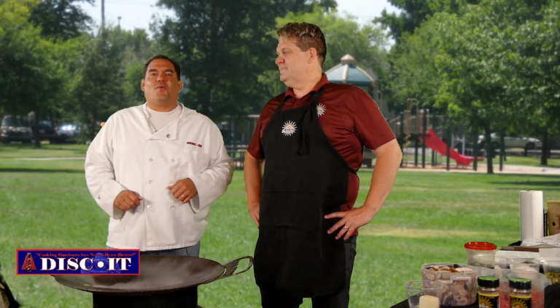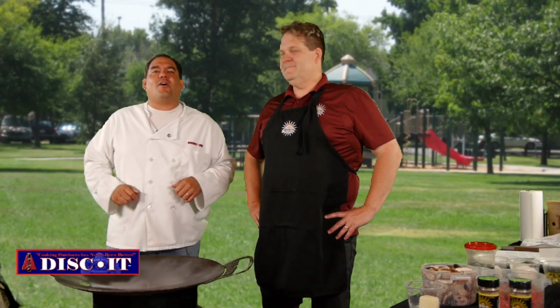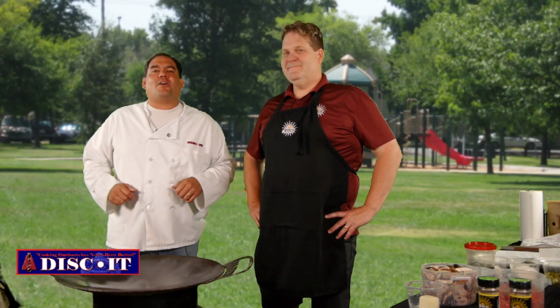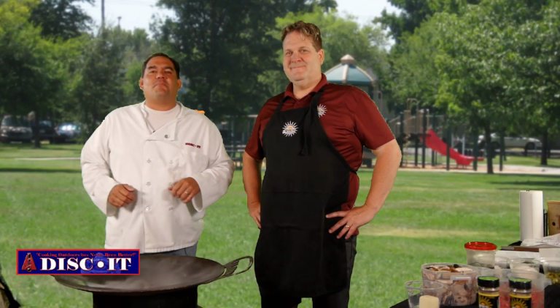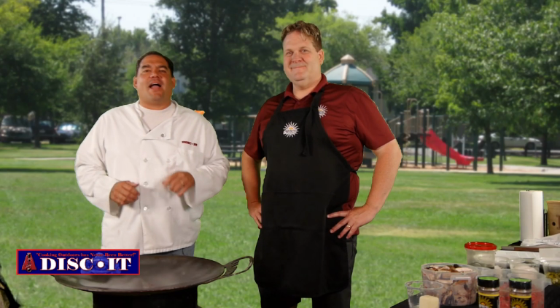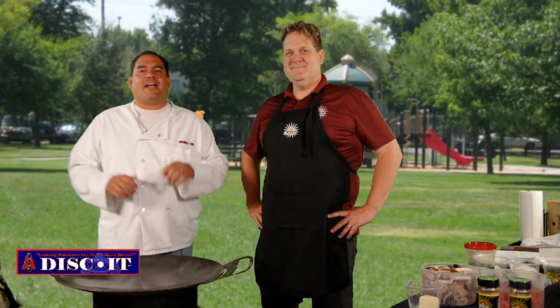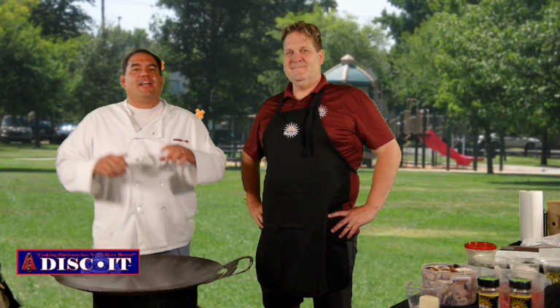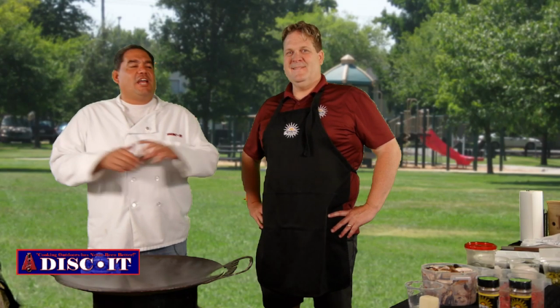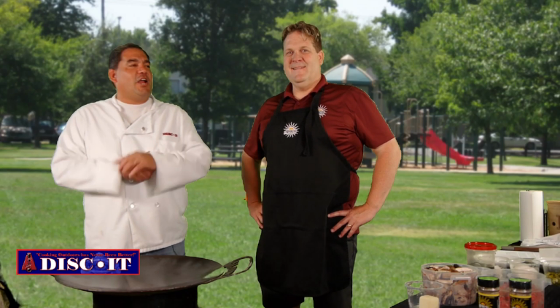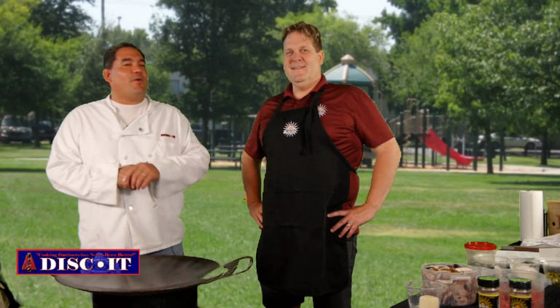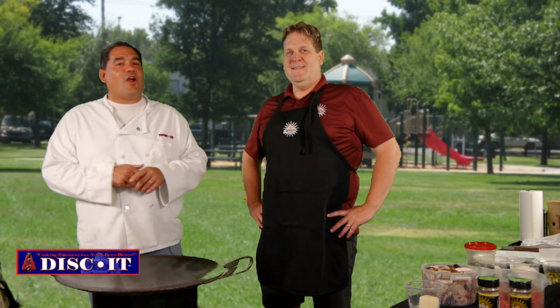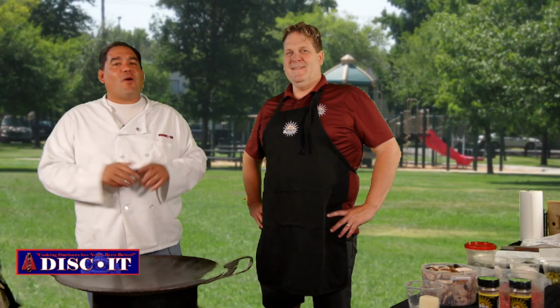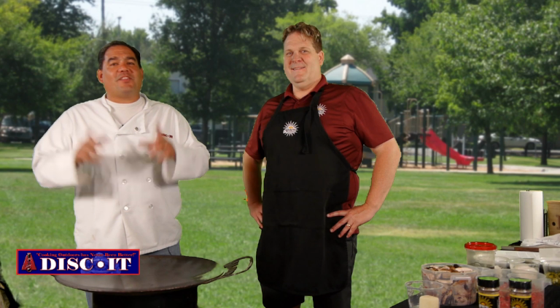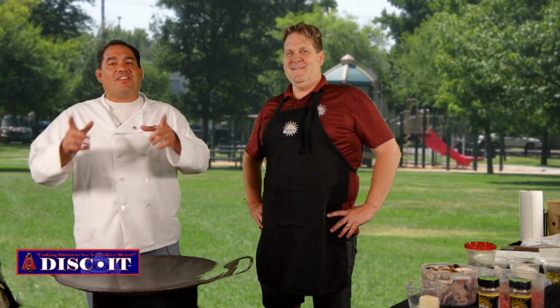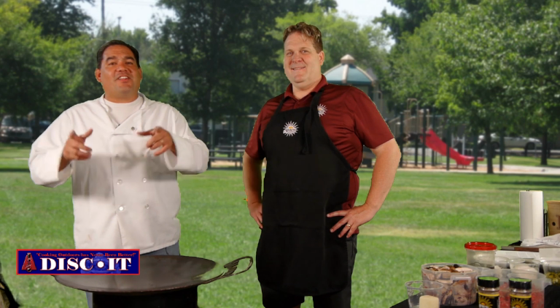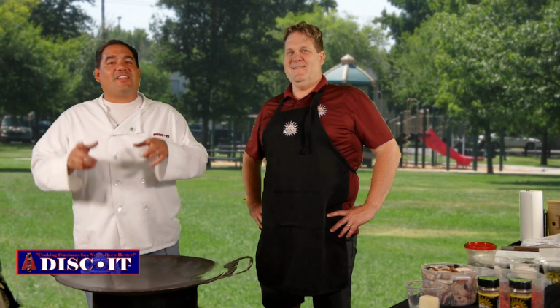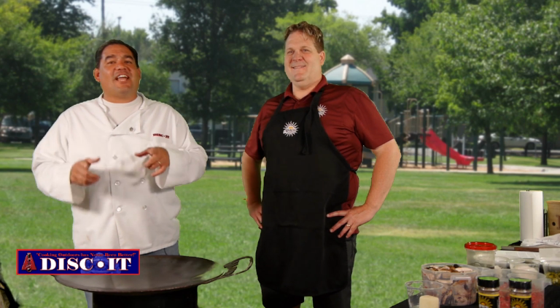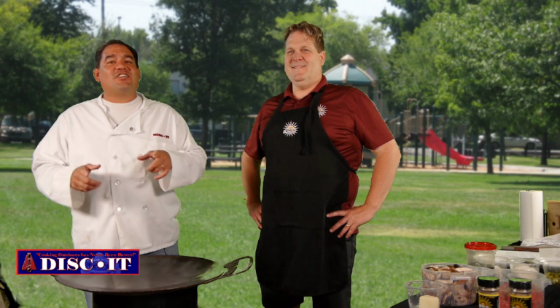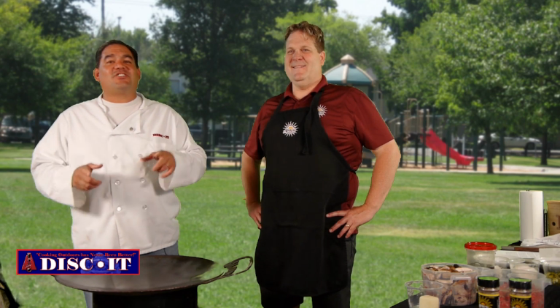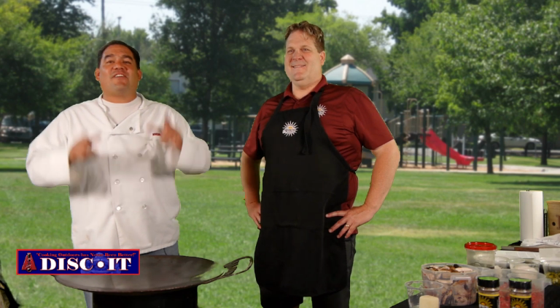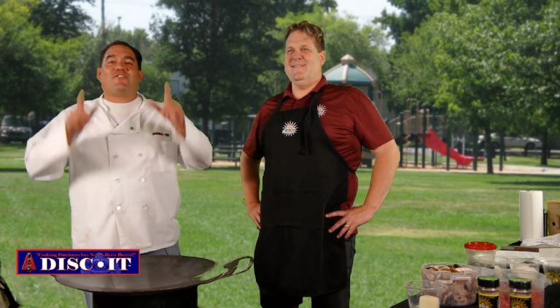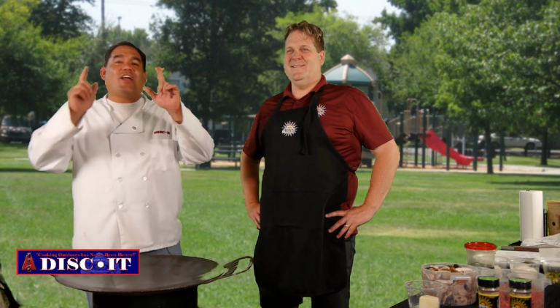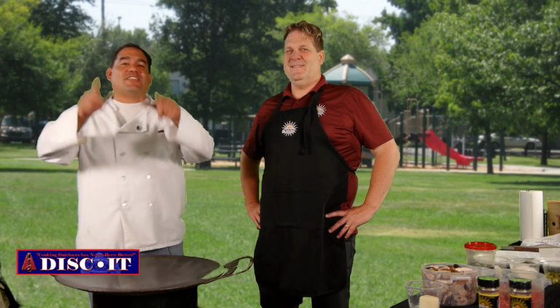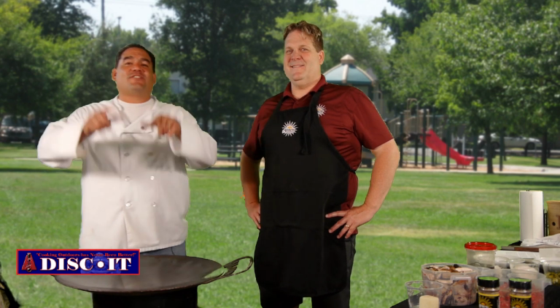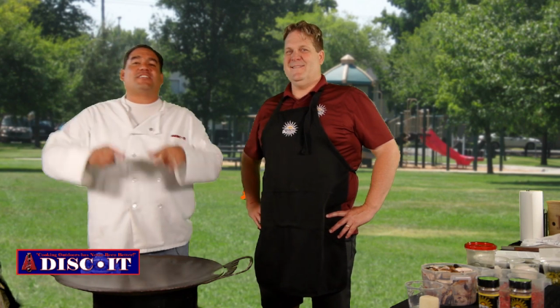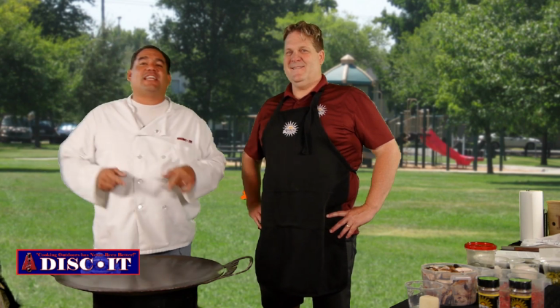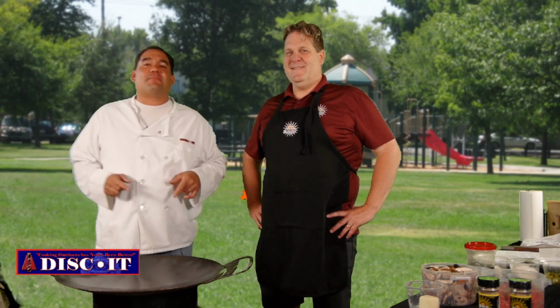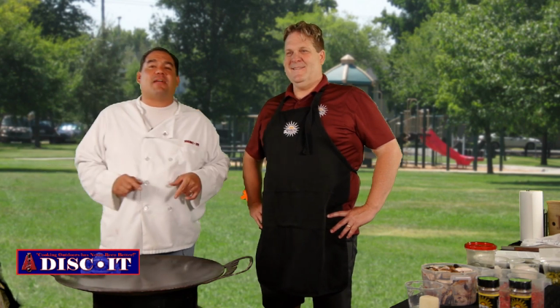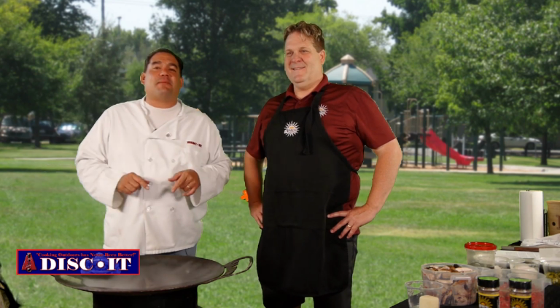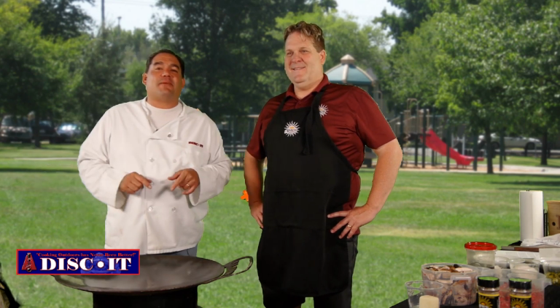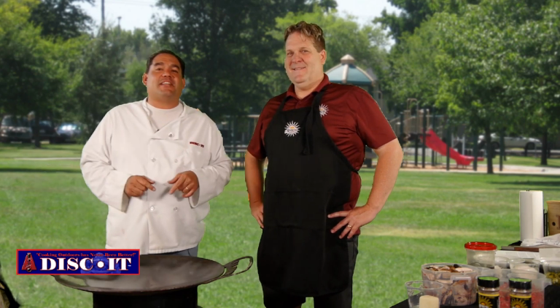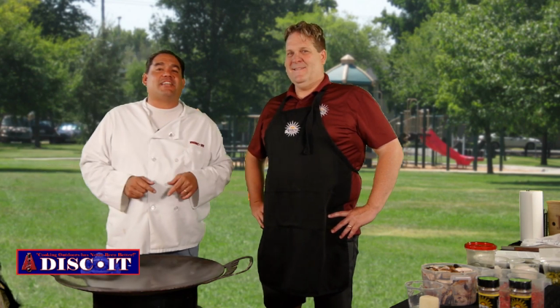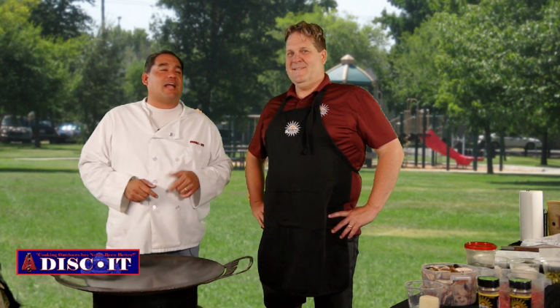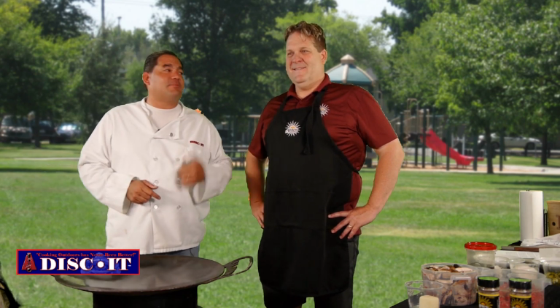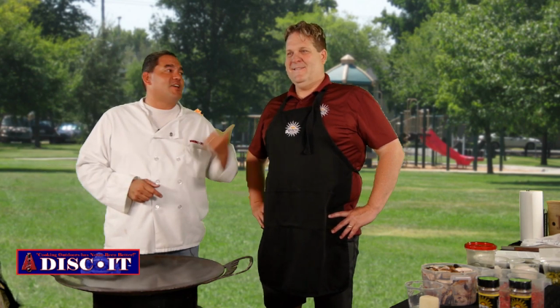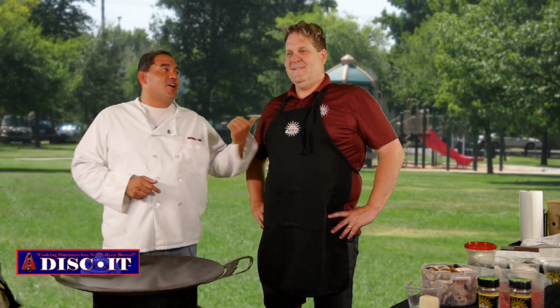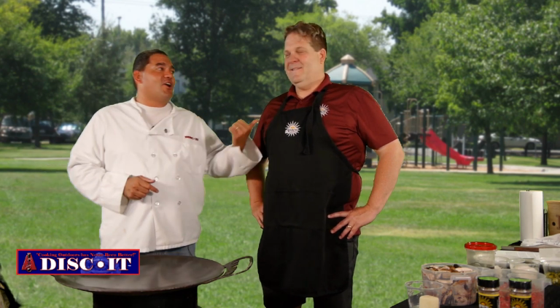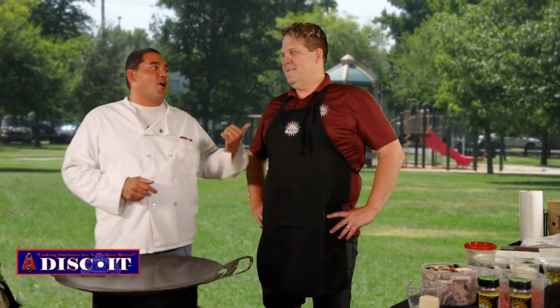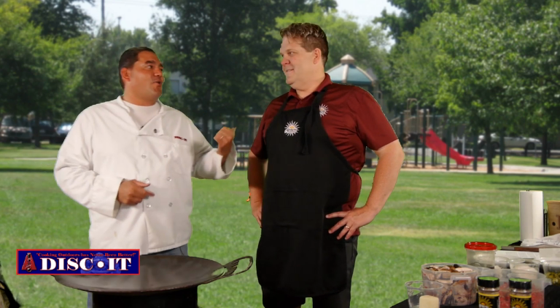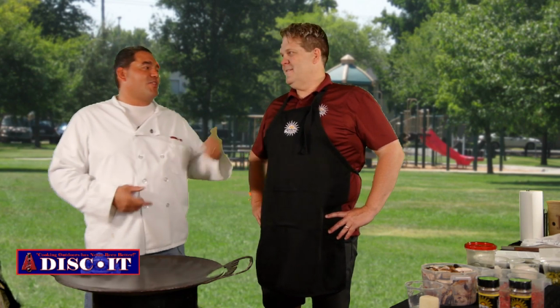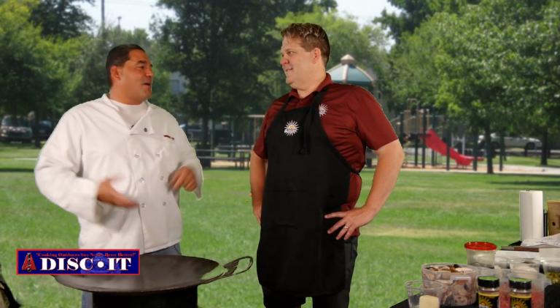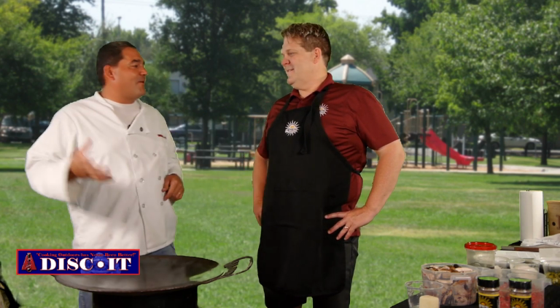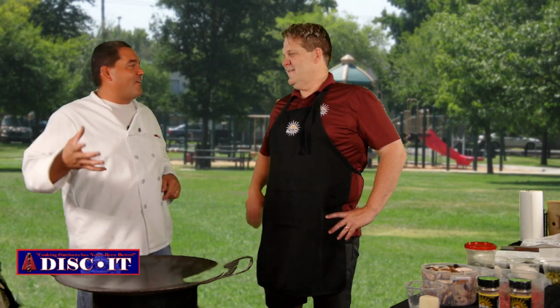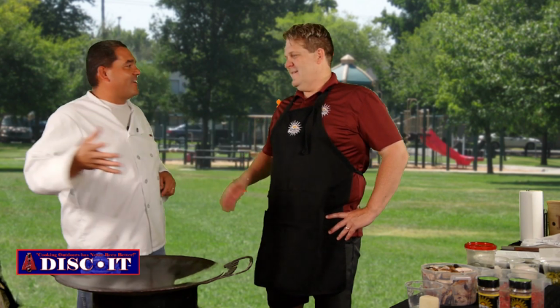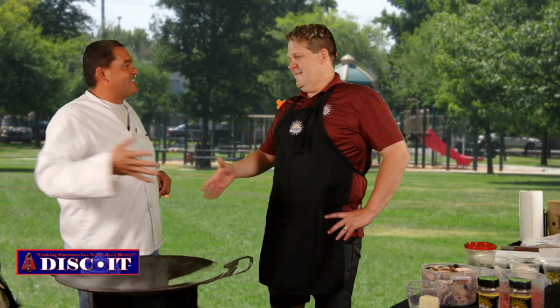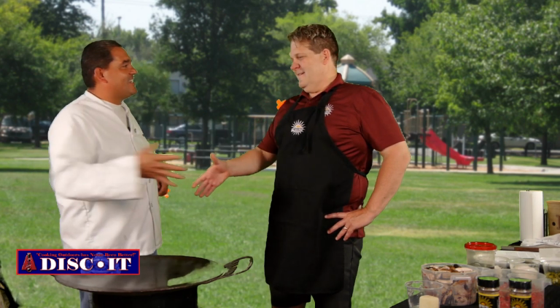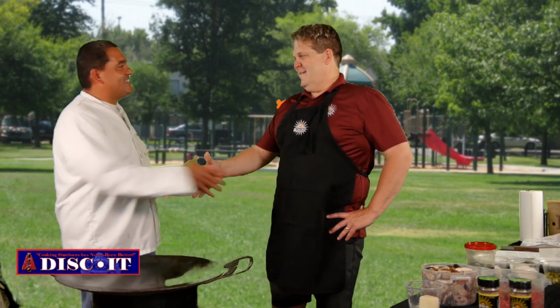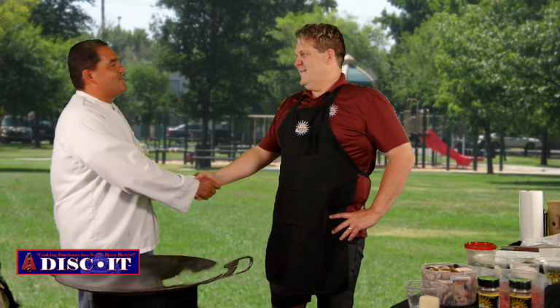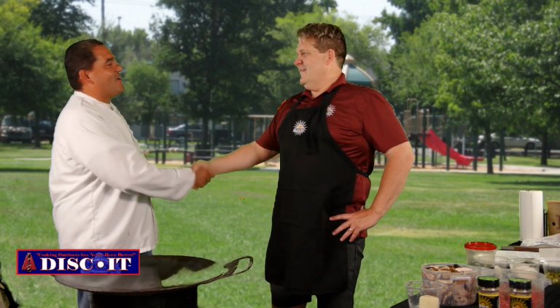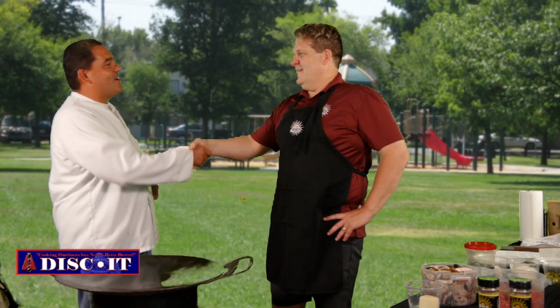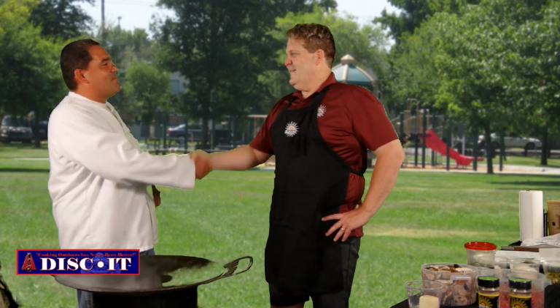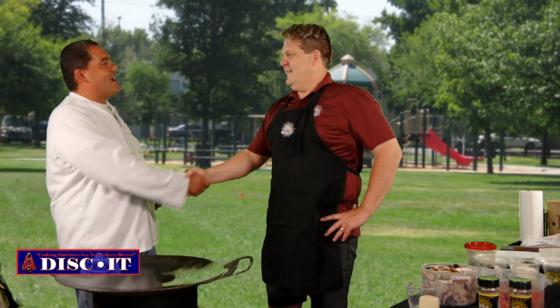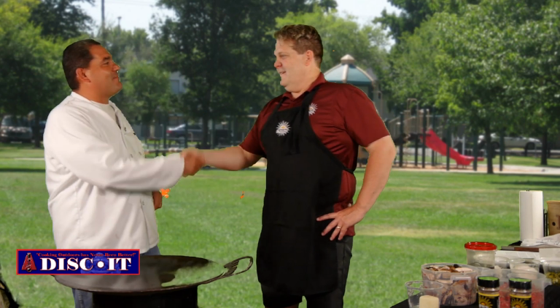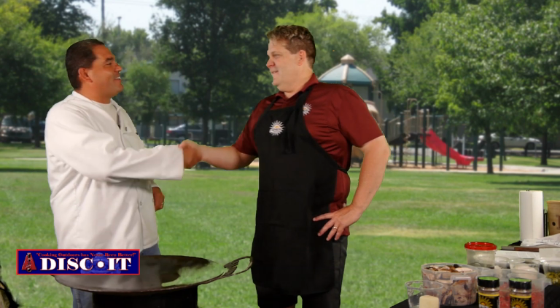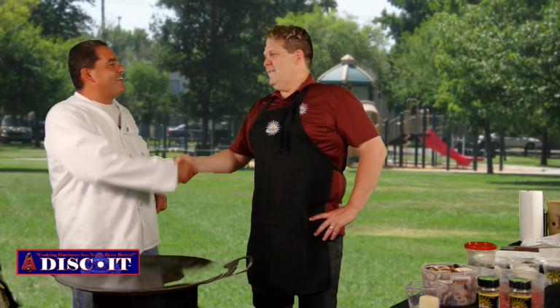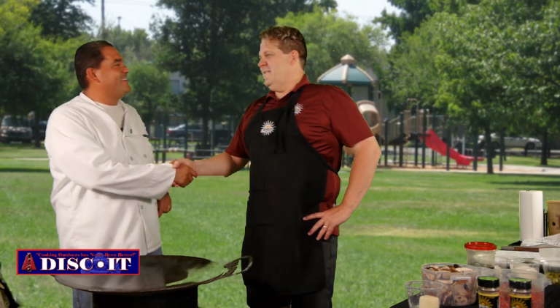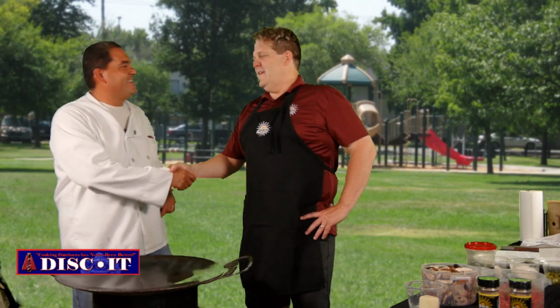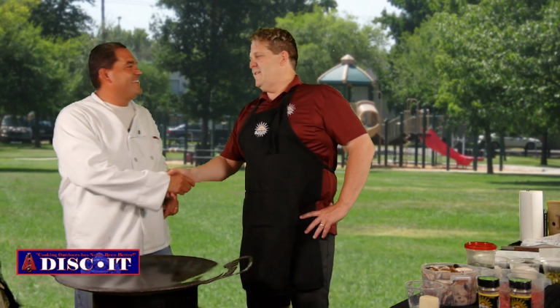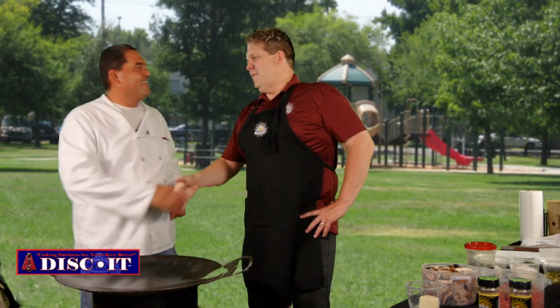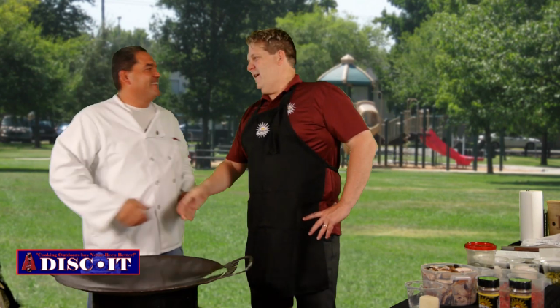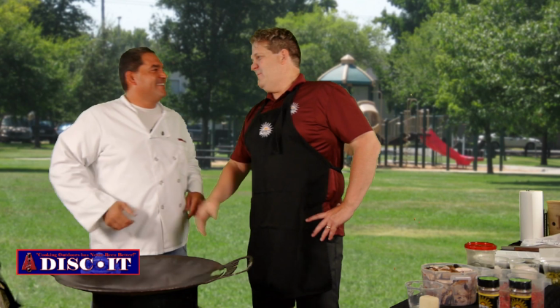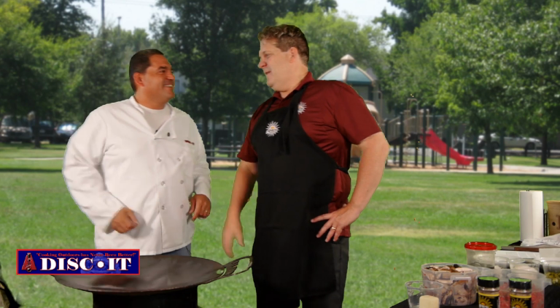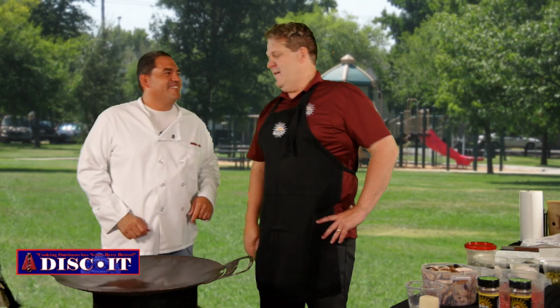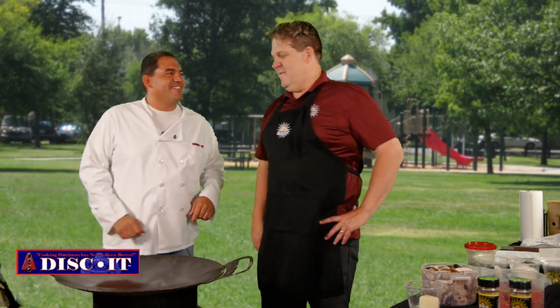Welcome back. Here we are with another guest chef — you guys have seen him many, many times — Kirk with Albuquerque Seasonings. Welcome back, brother. Thank you for having me, Nevin.